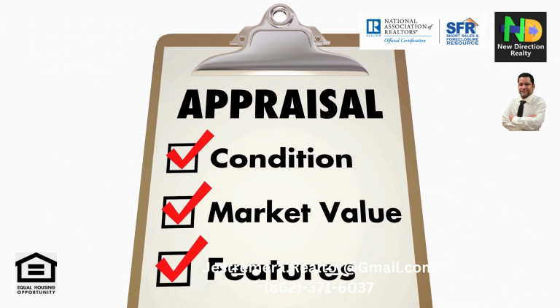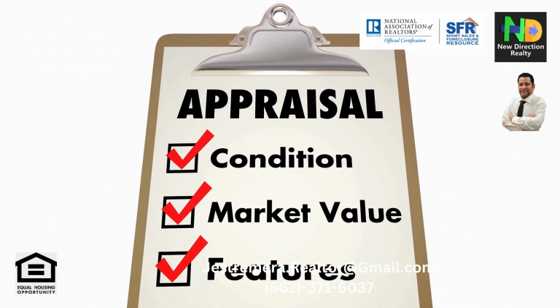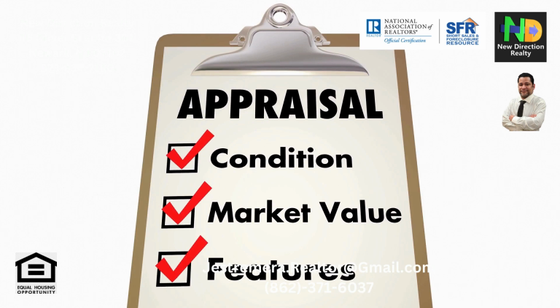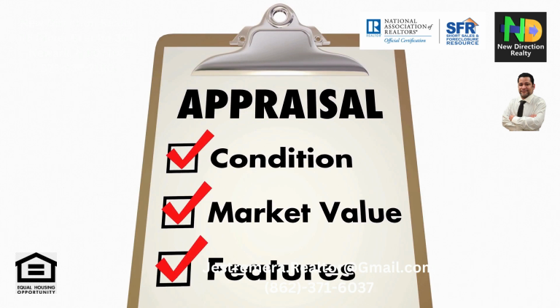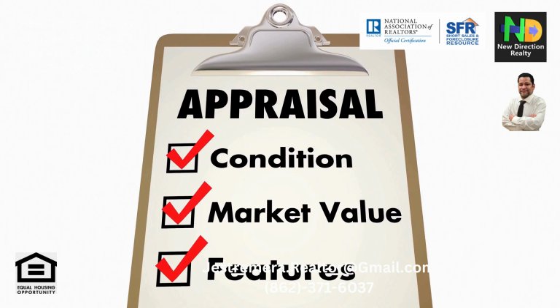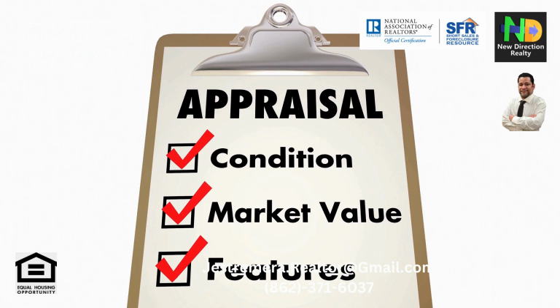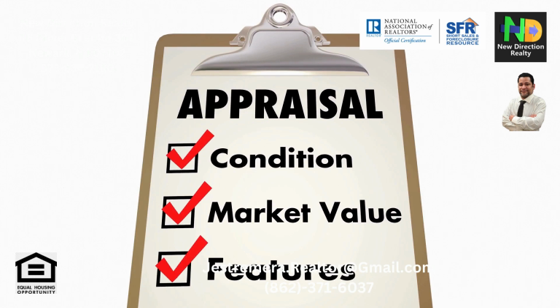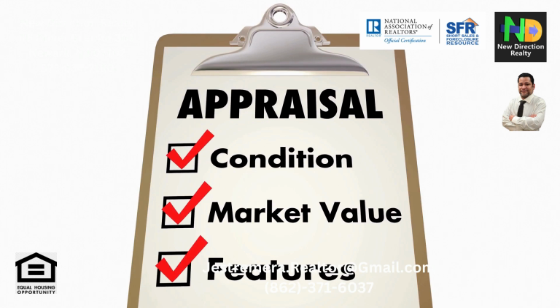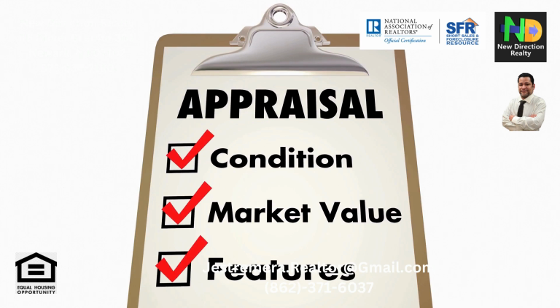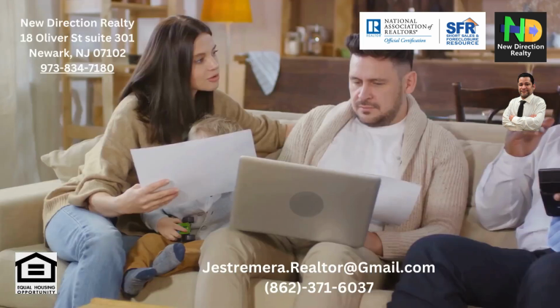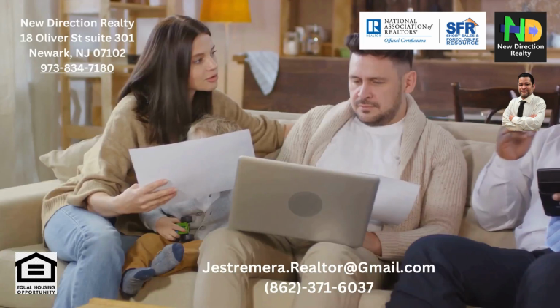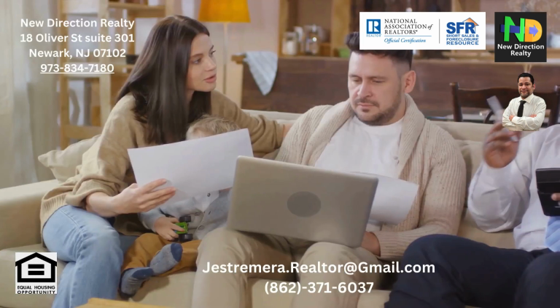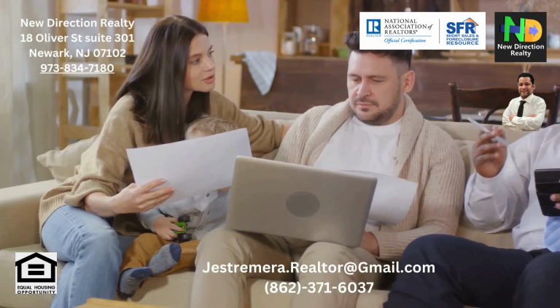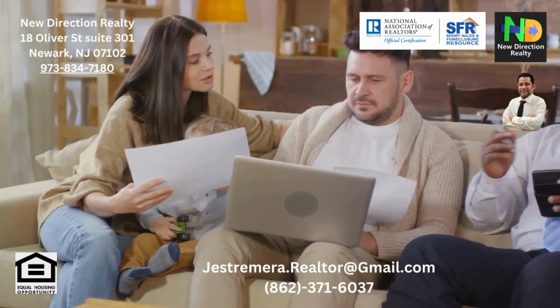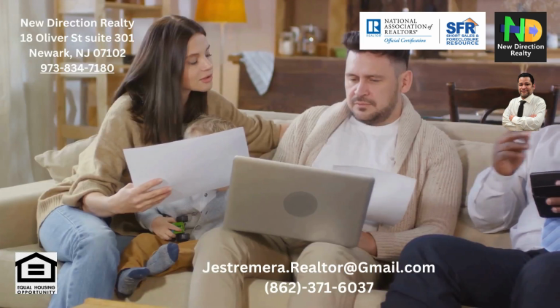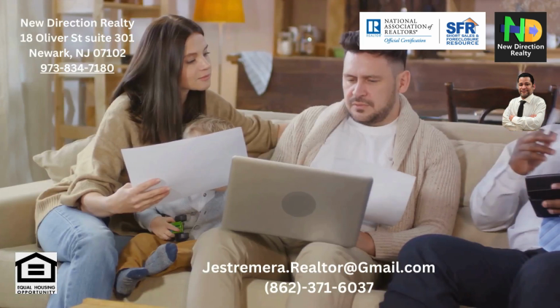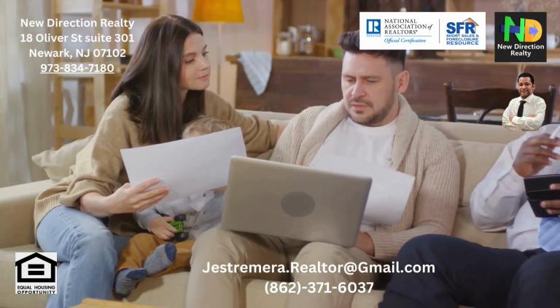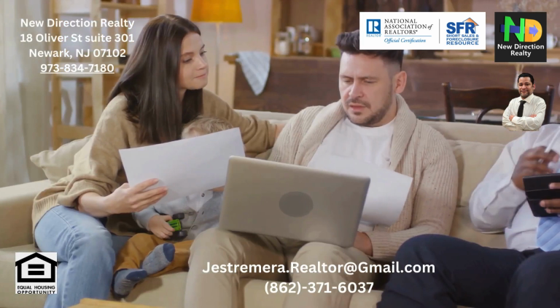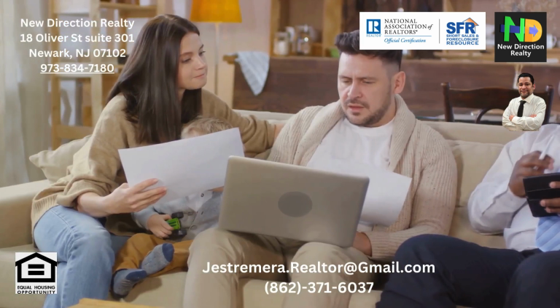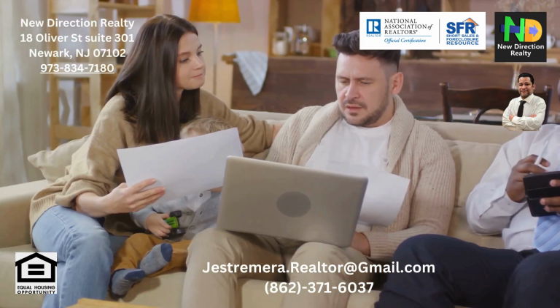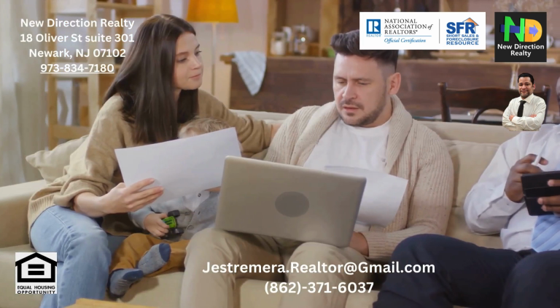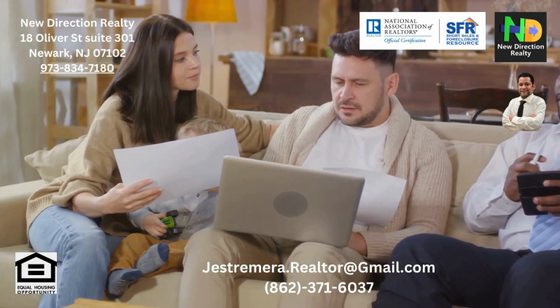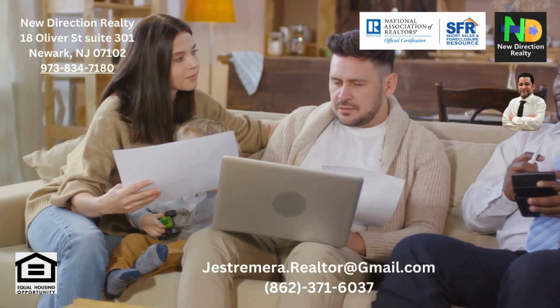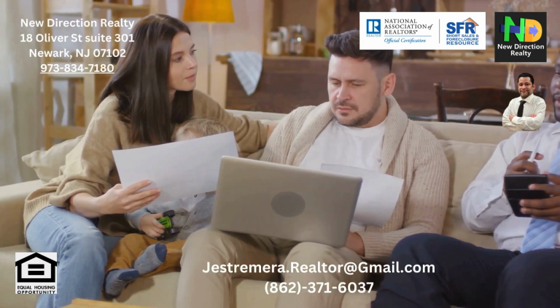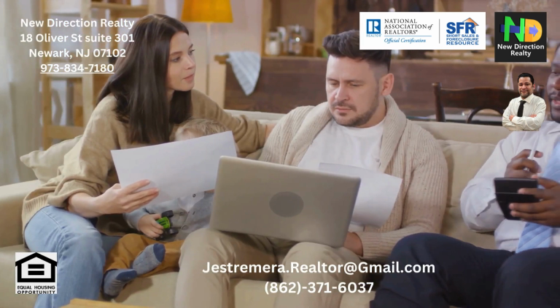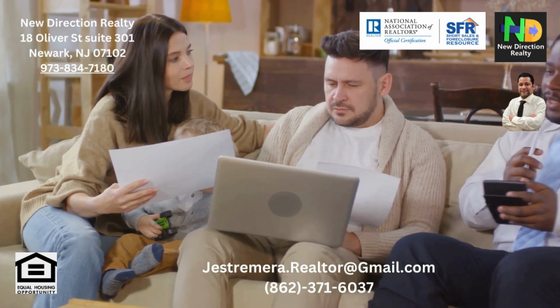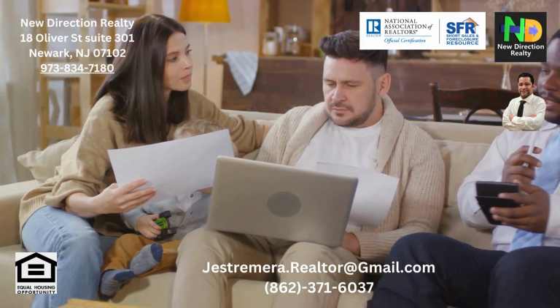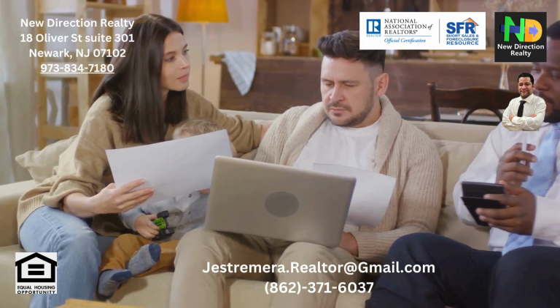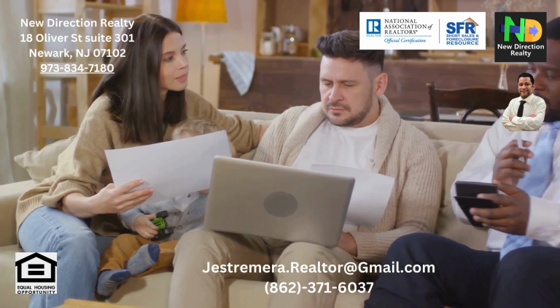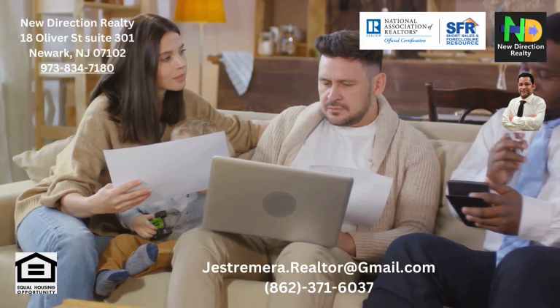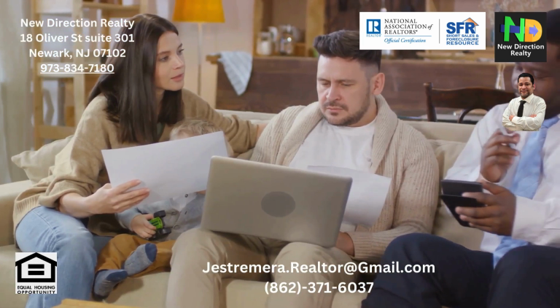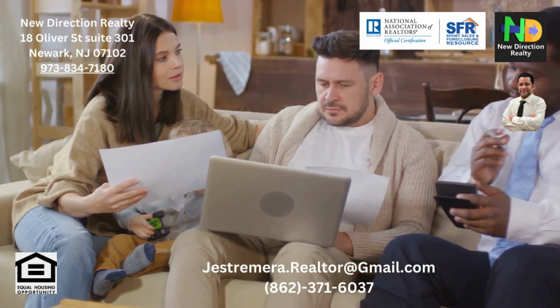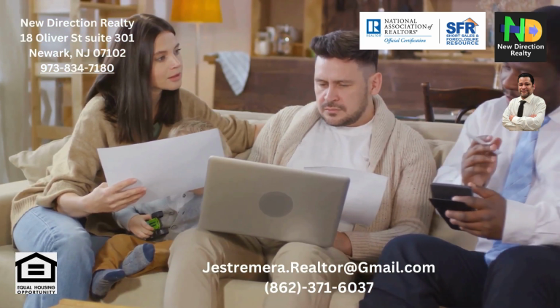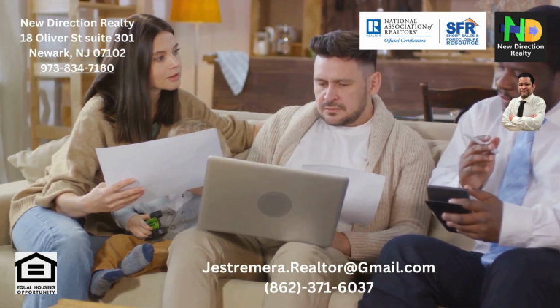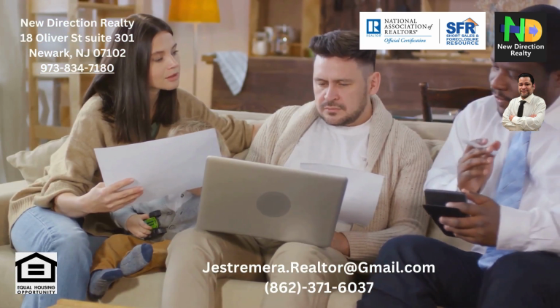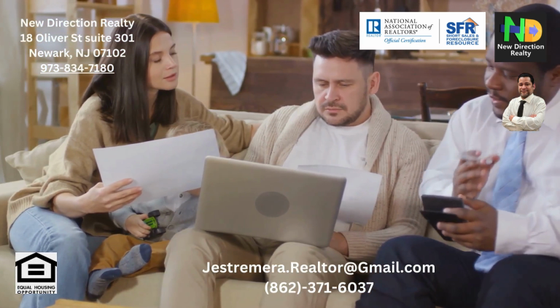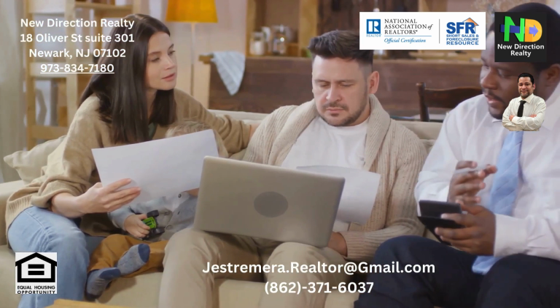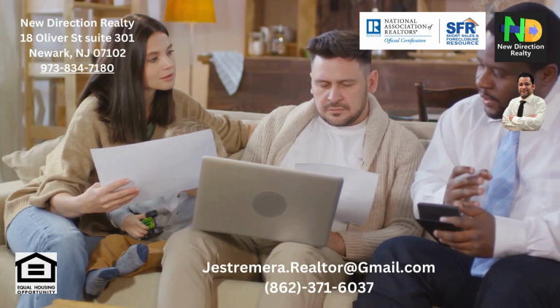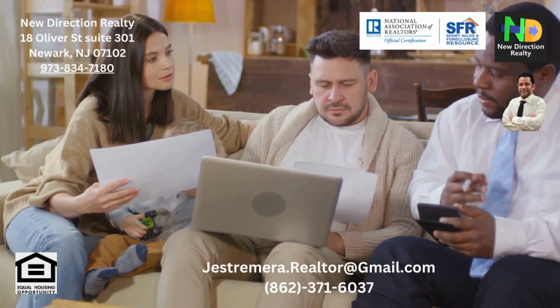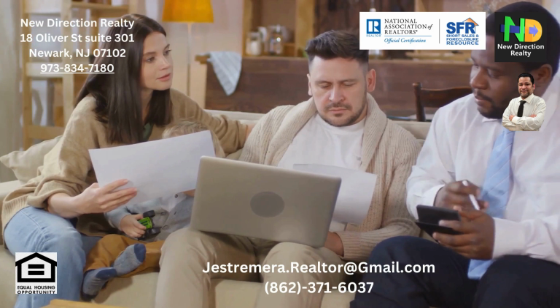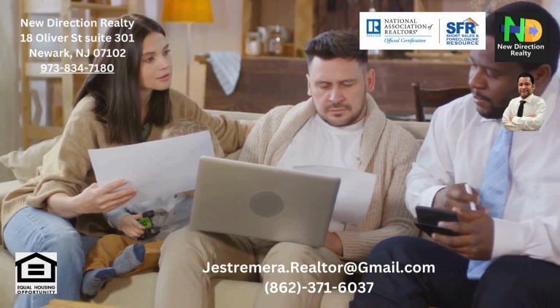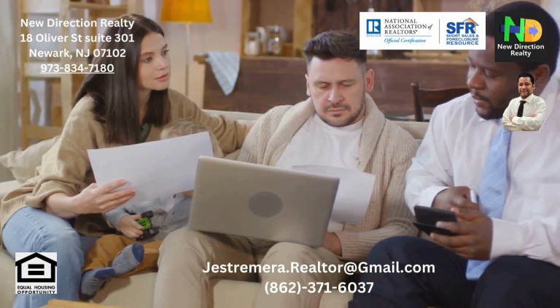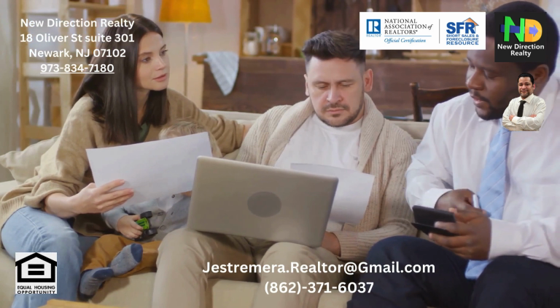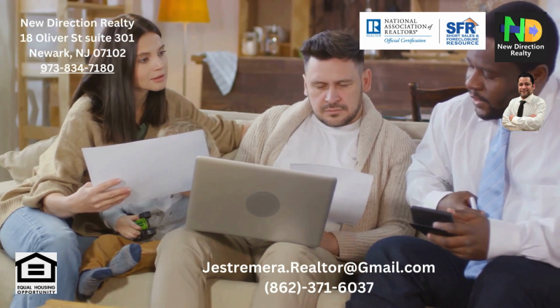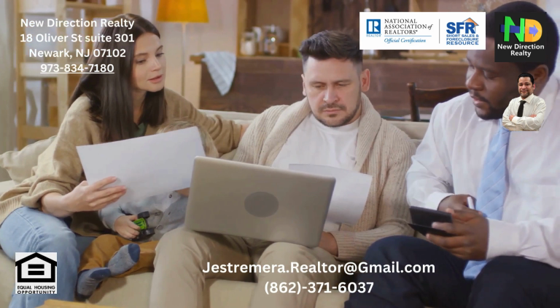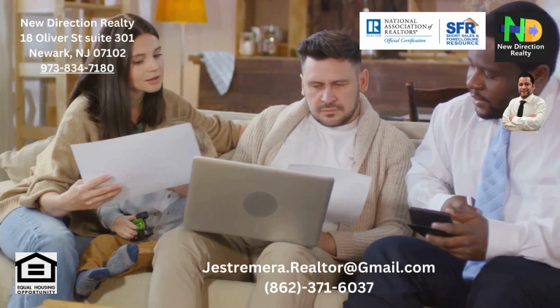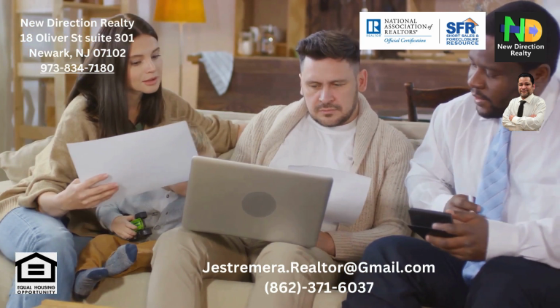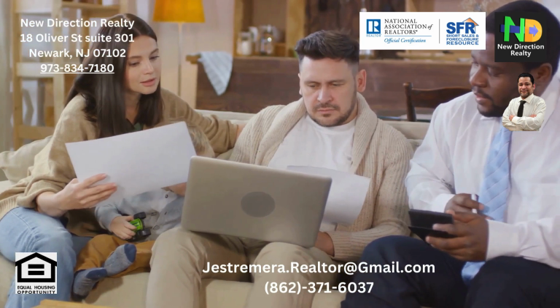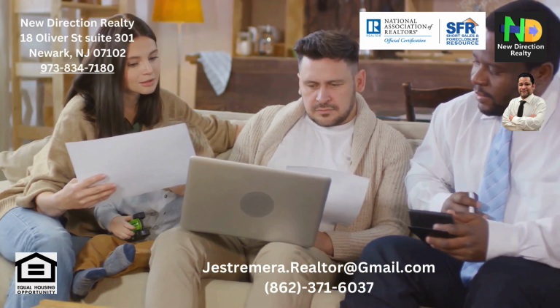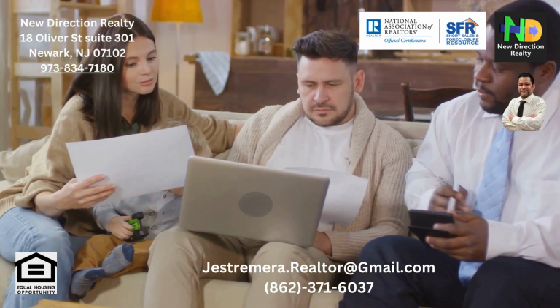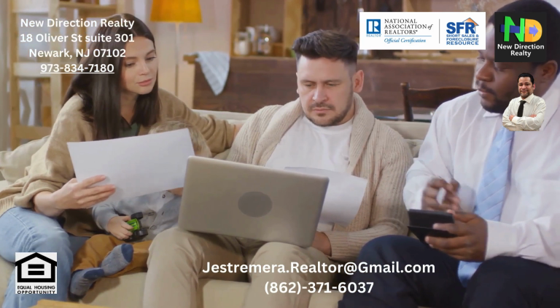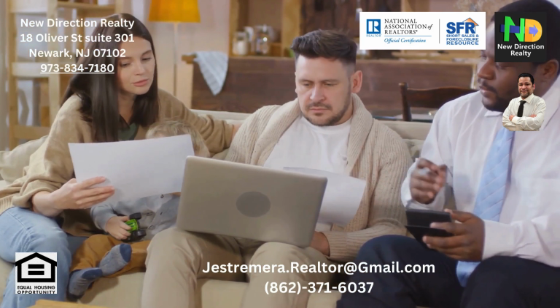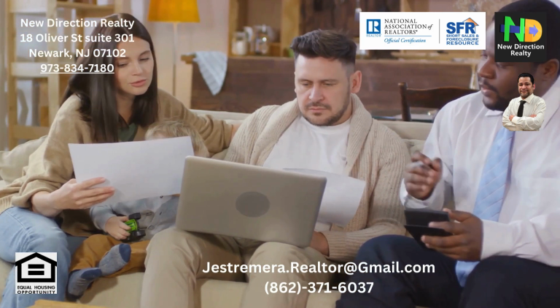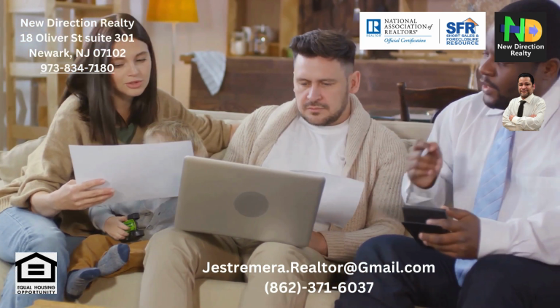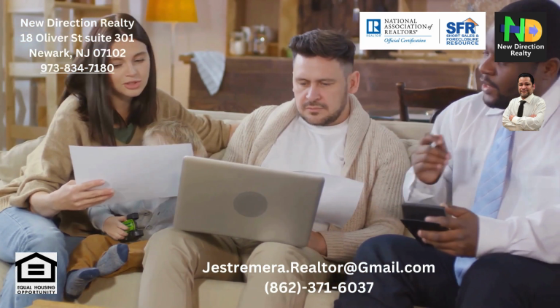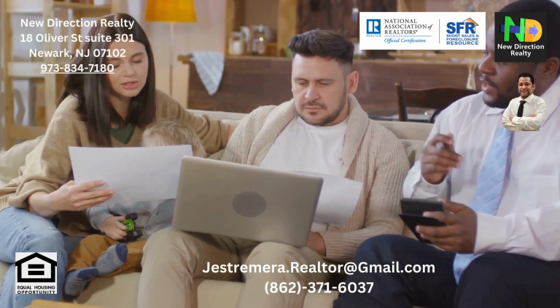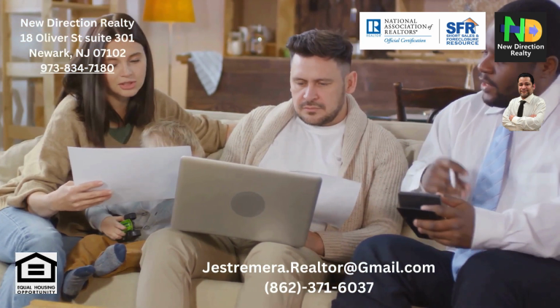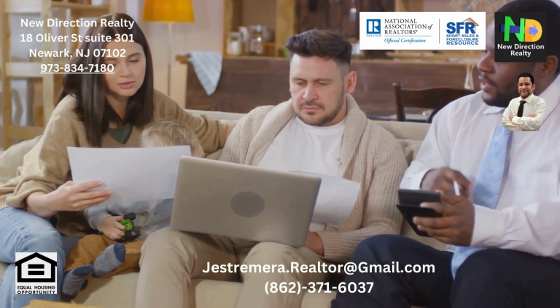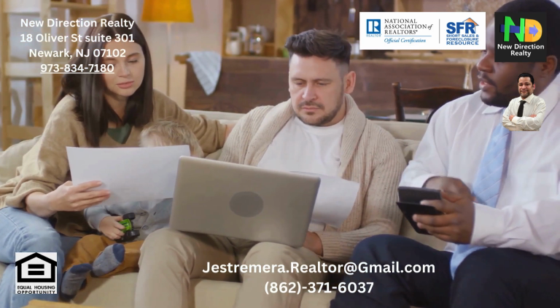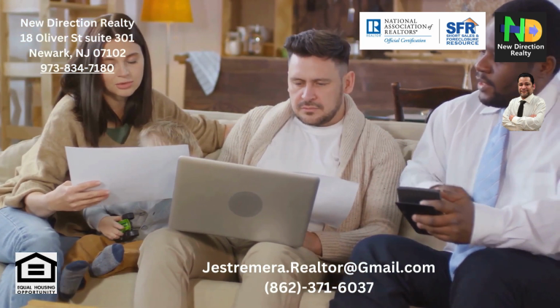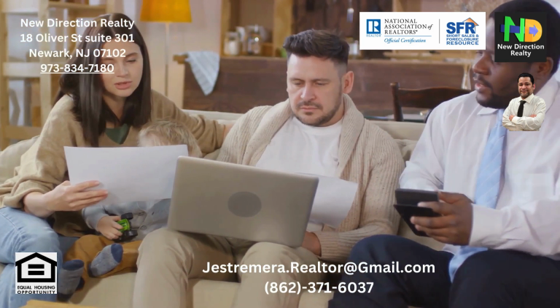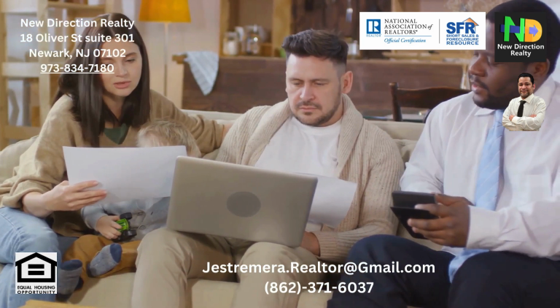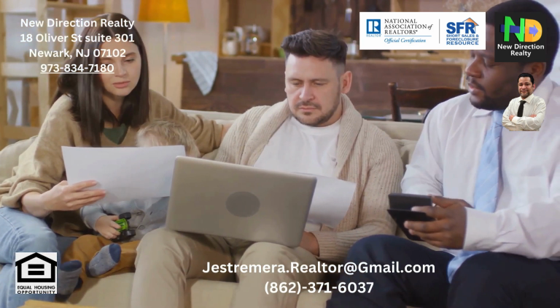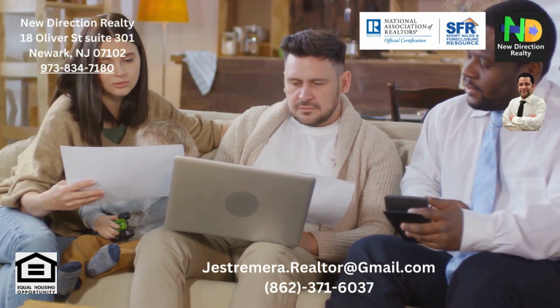A USDA appraisal is also part of the process. This appraisal helps determine the property's value and ensures it meets program standards.